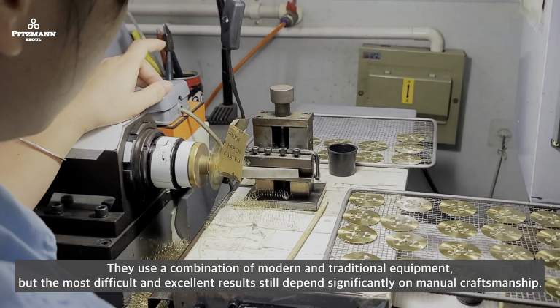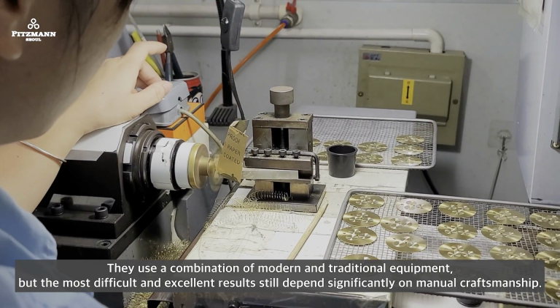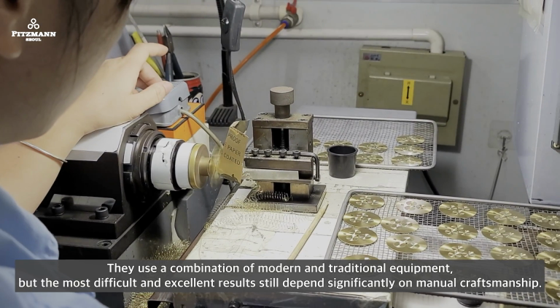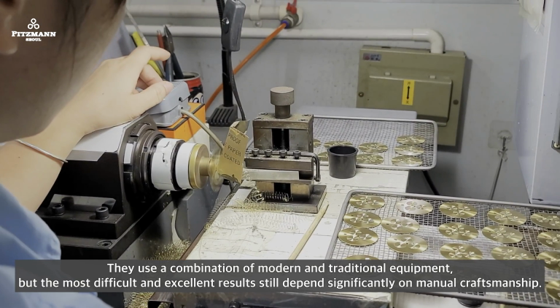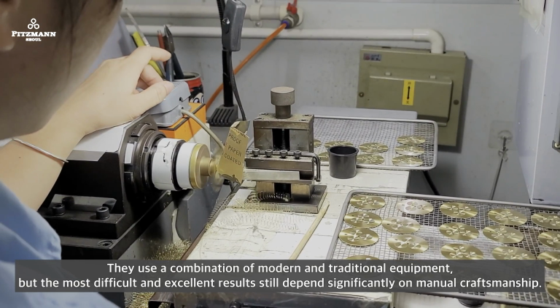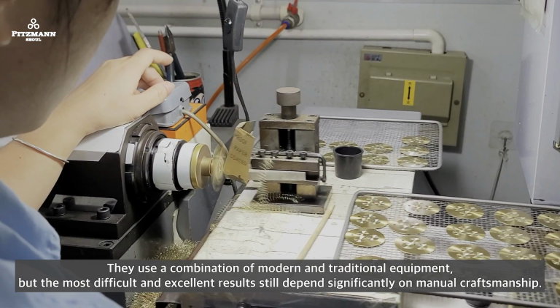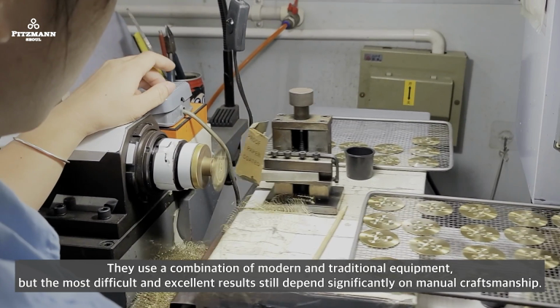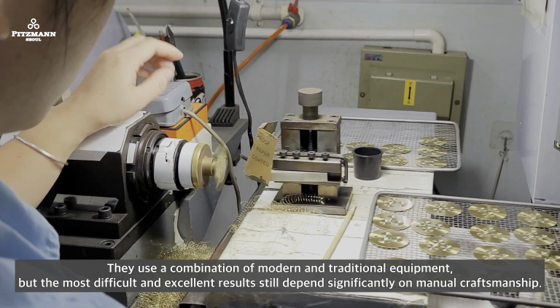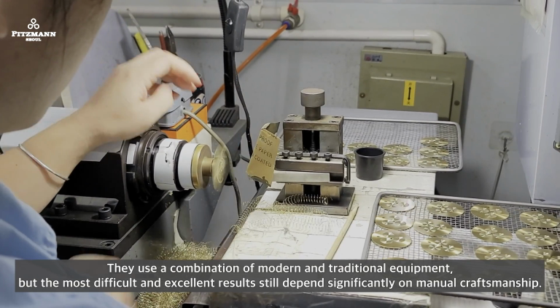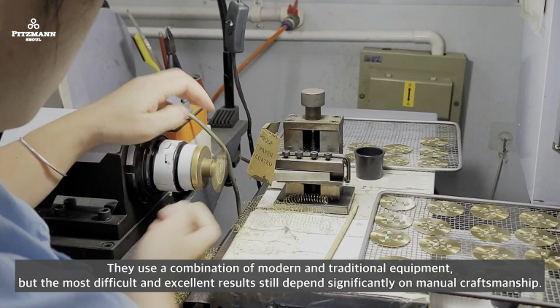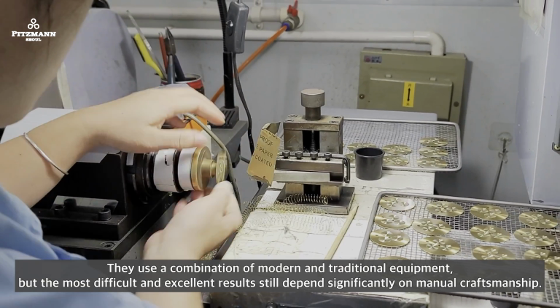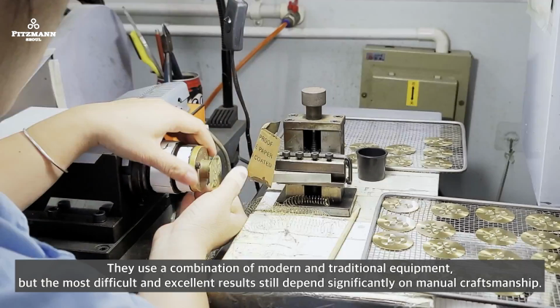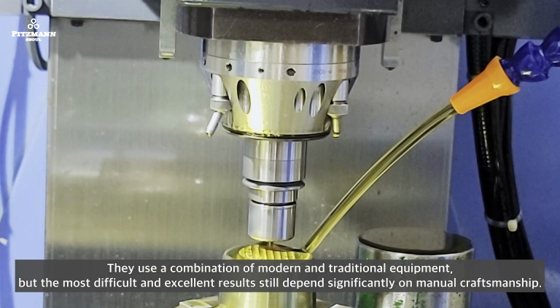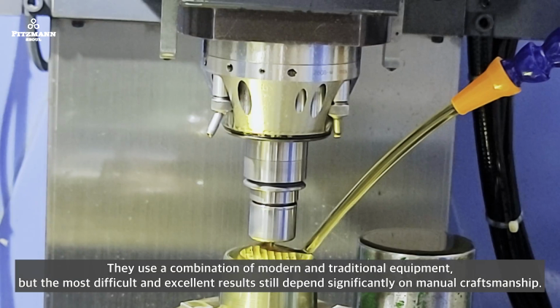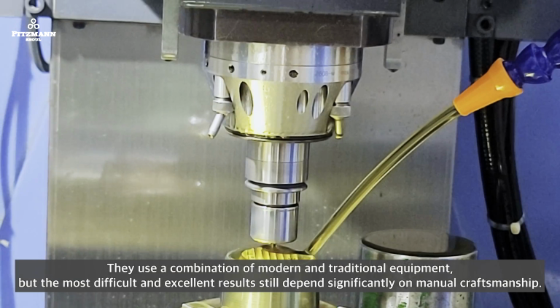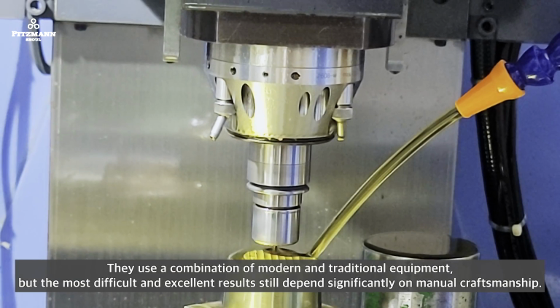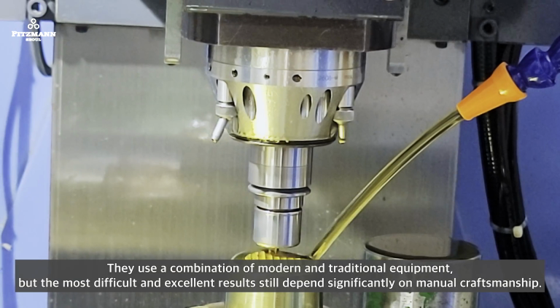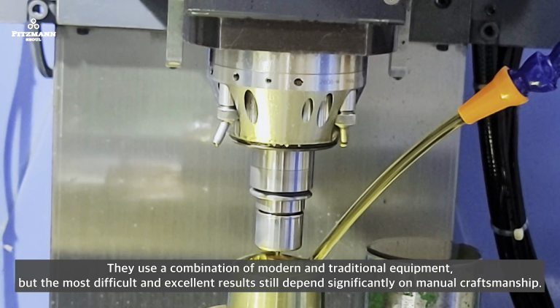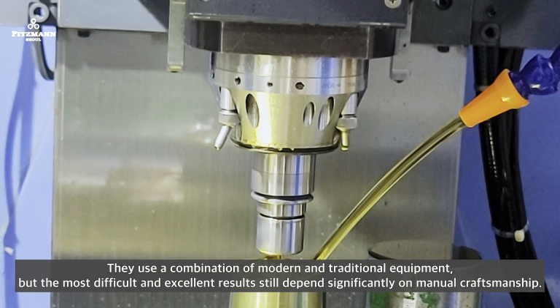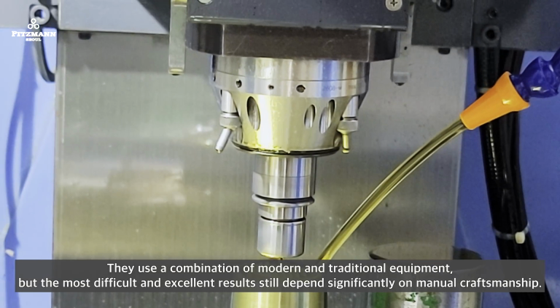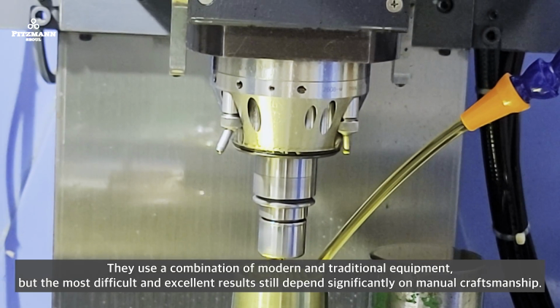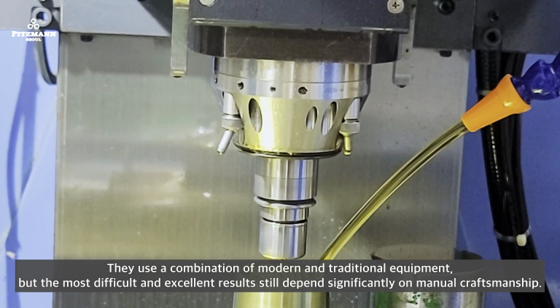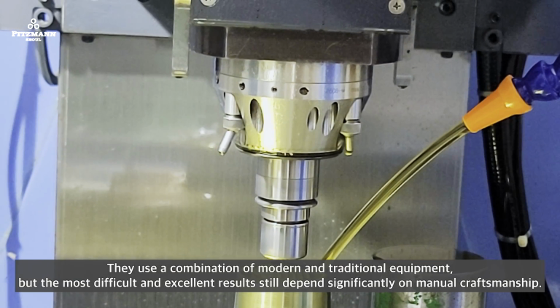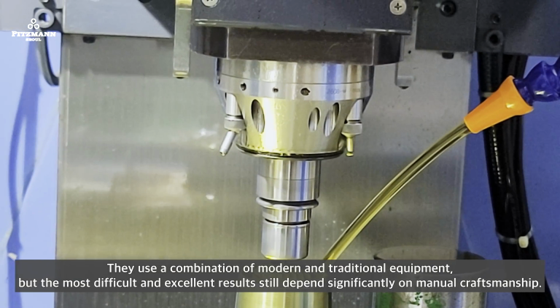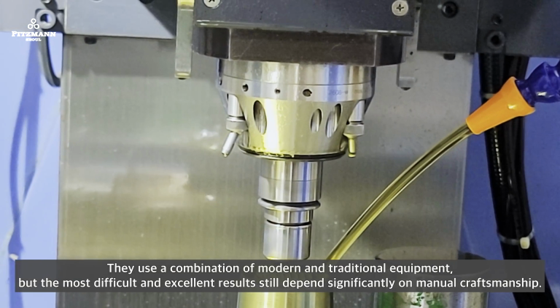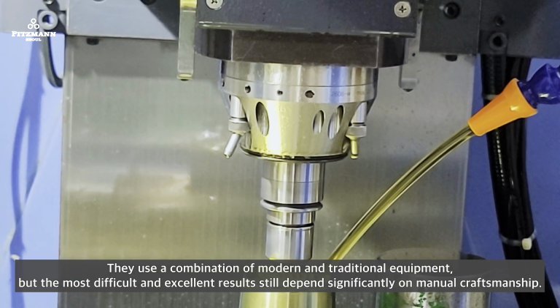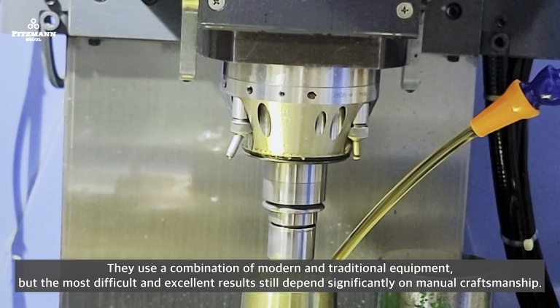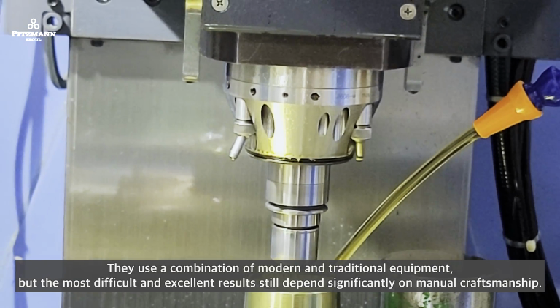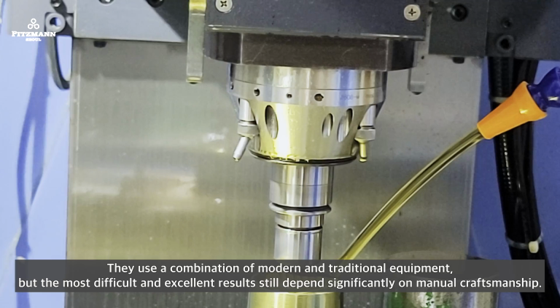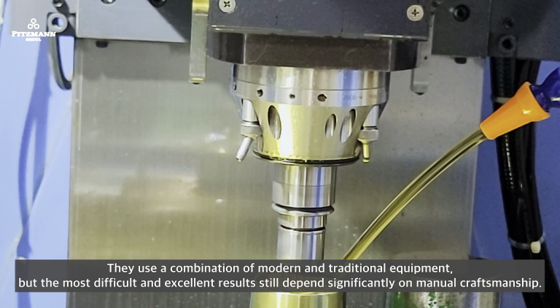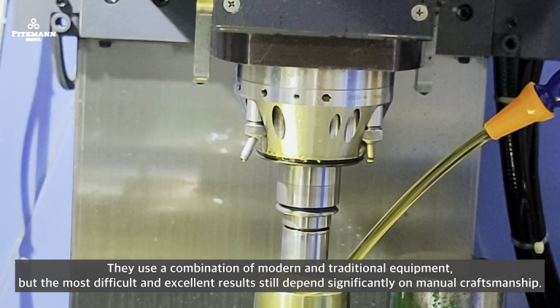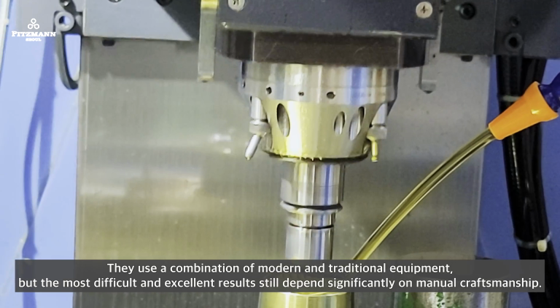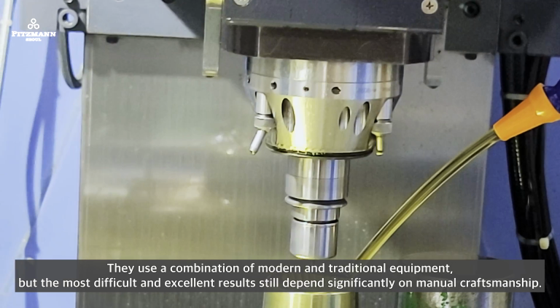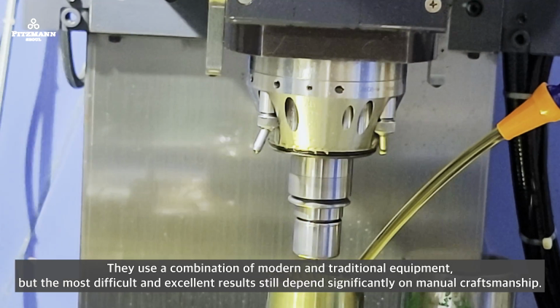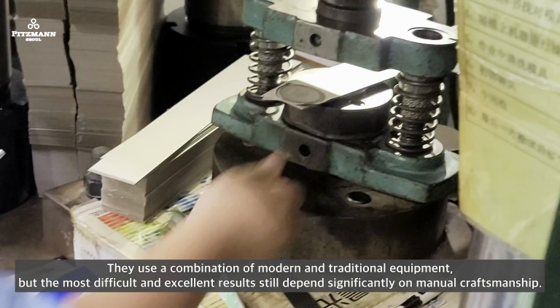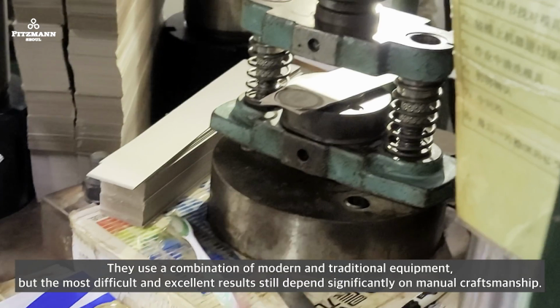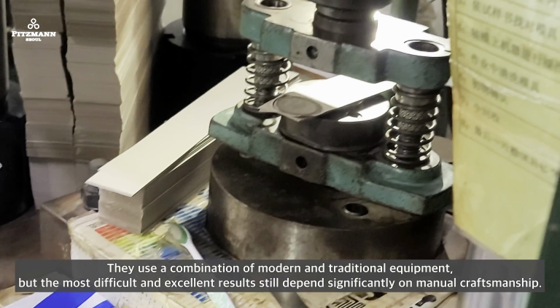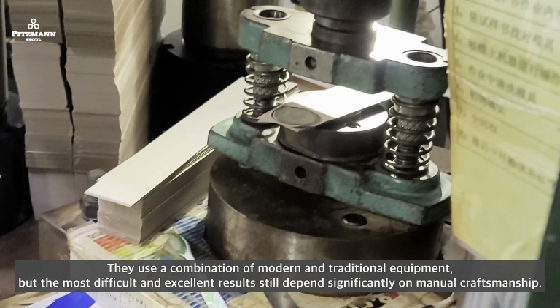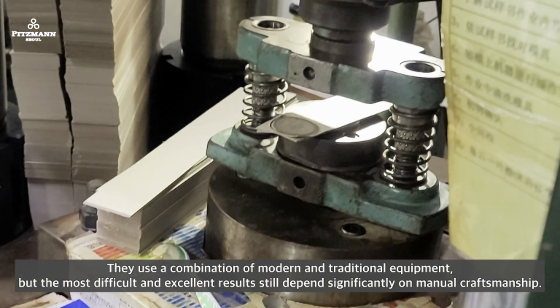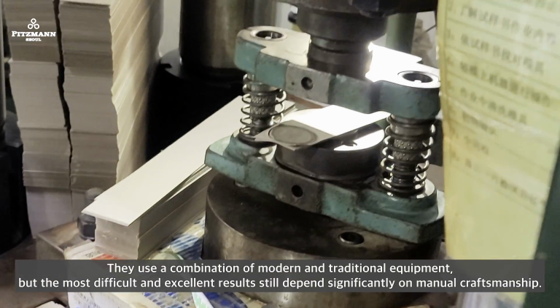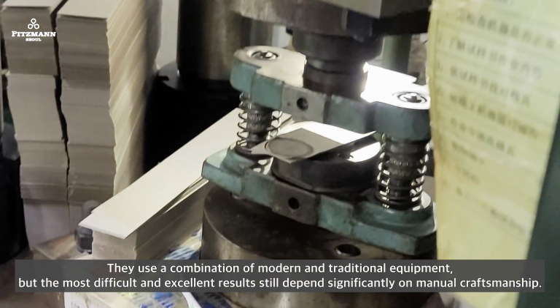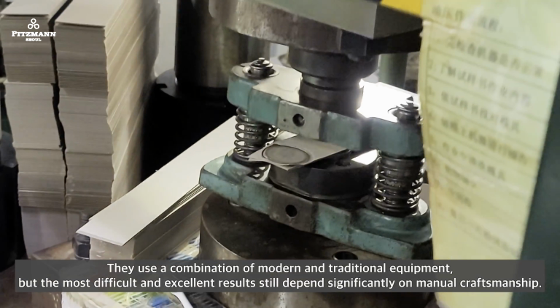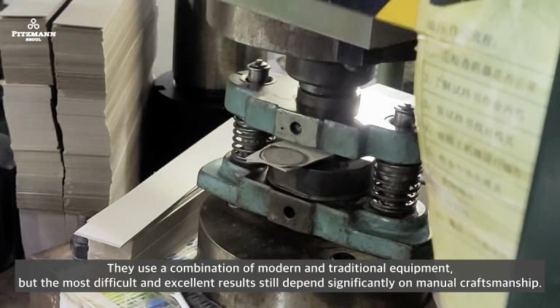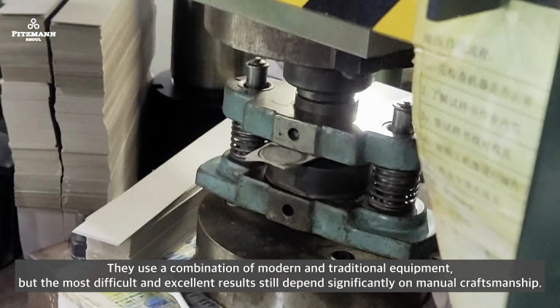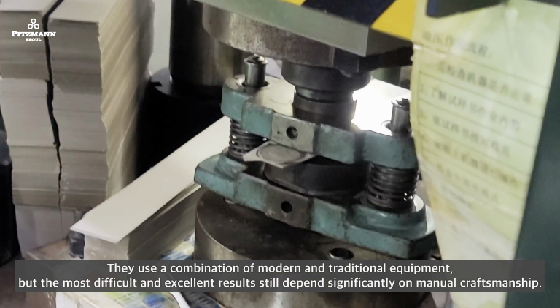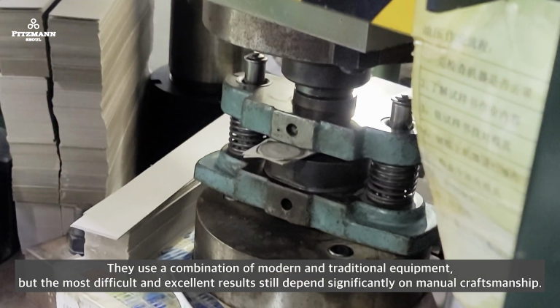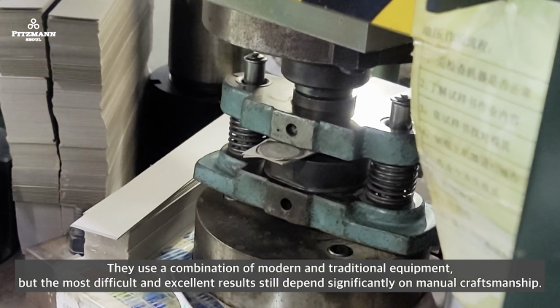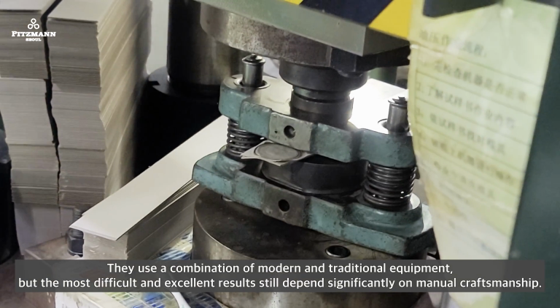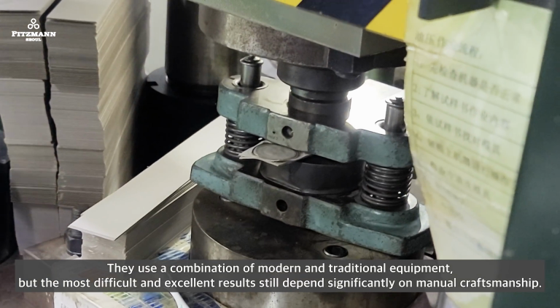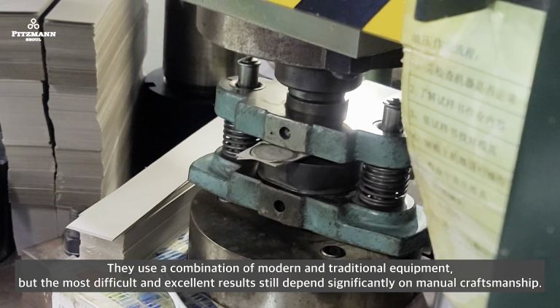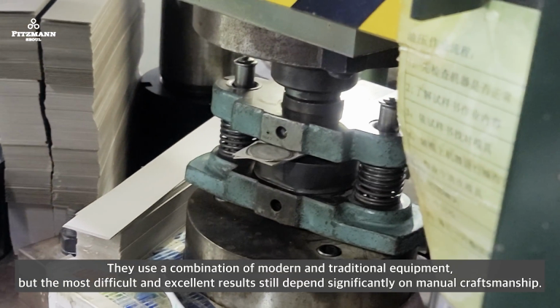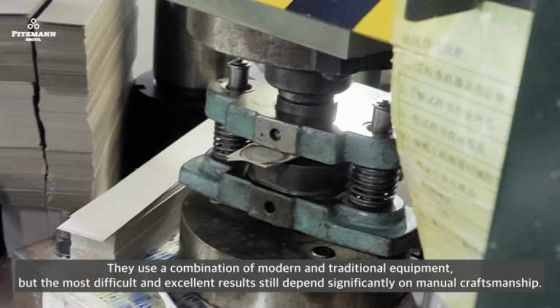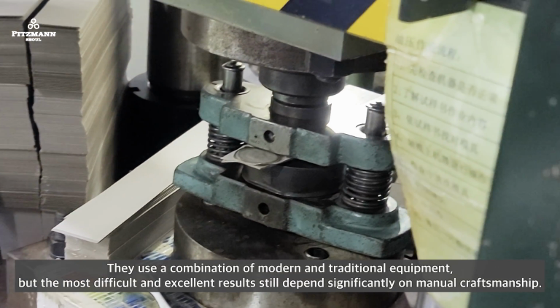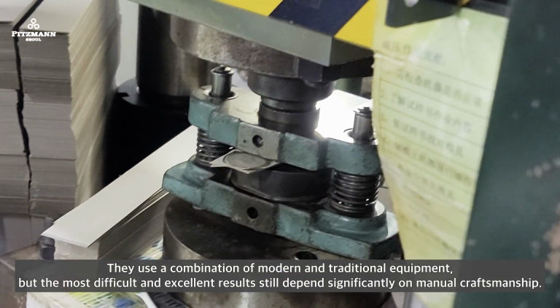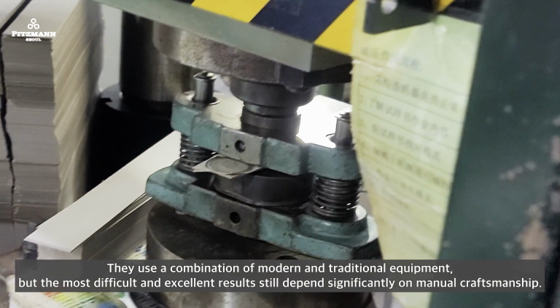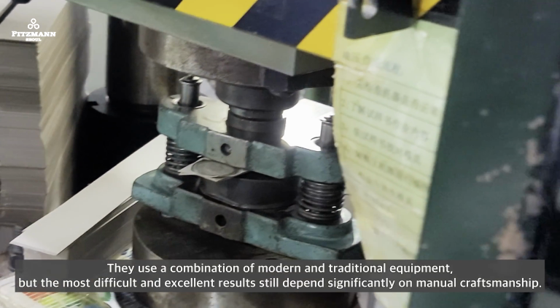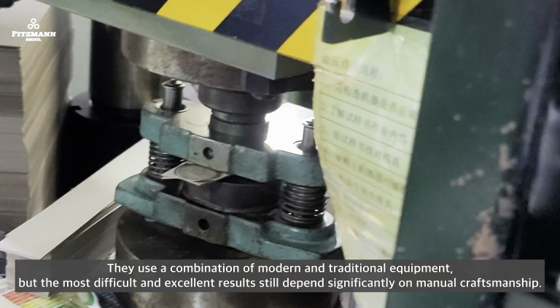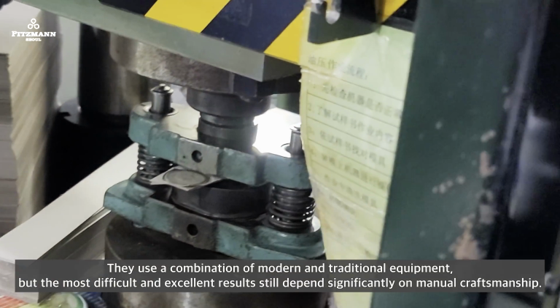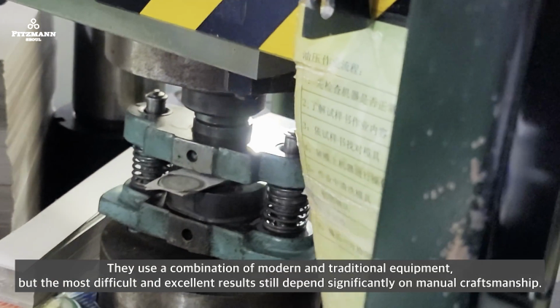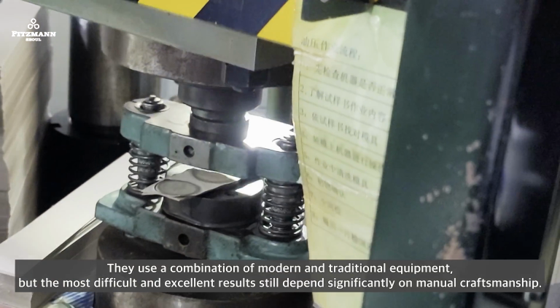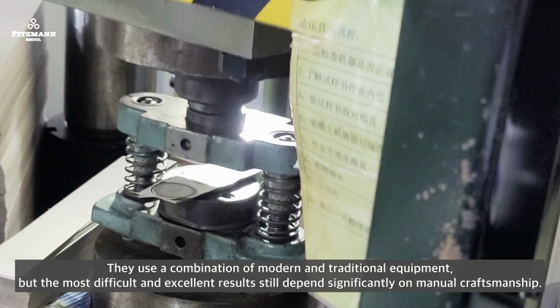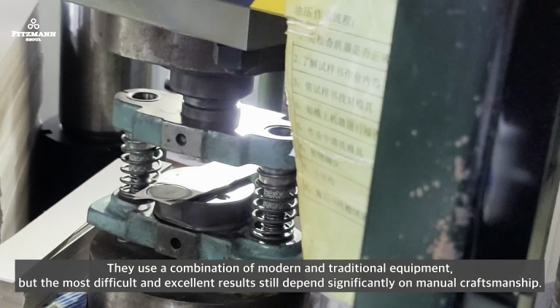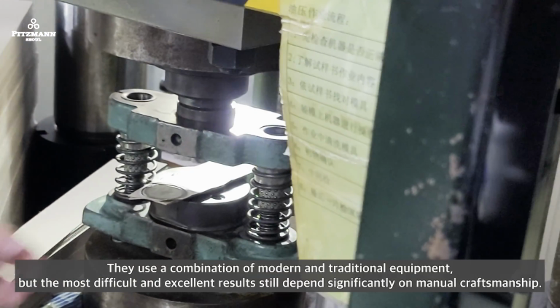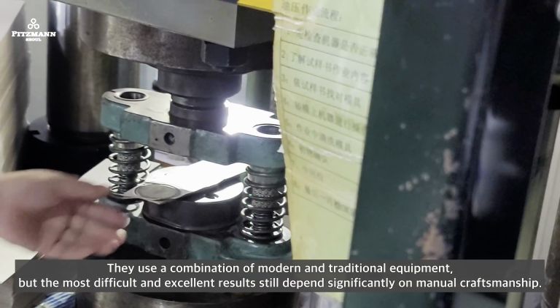They use a combination of modern and traditional equipment, but the most difficult and excellent results still depend significantly on manual craftsmanship.